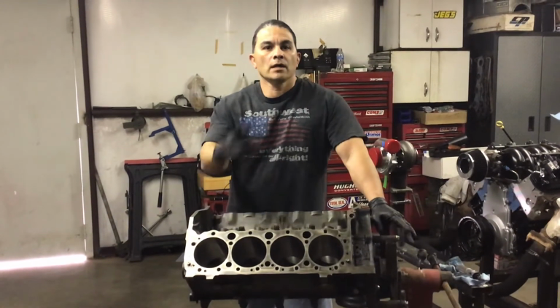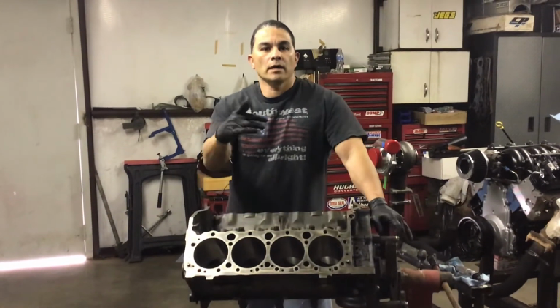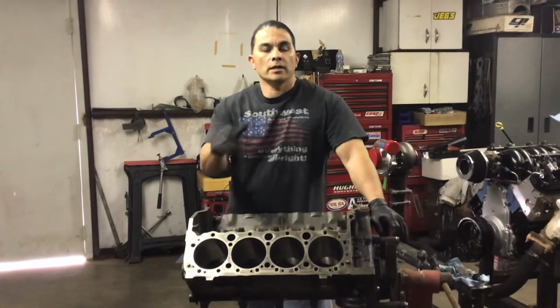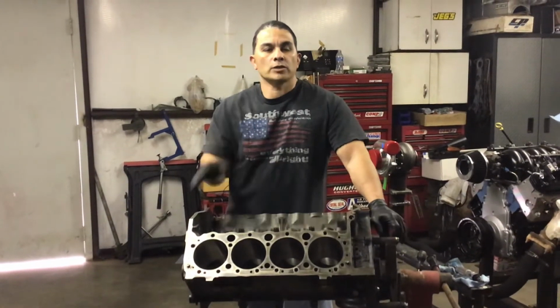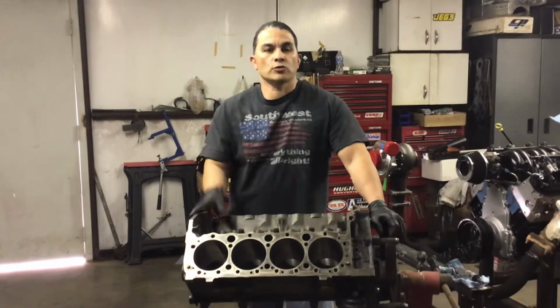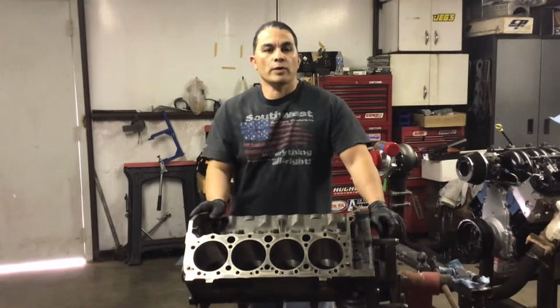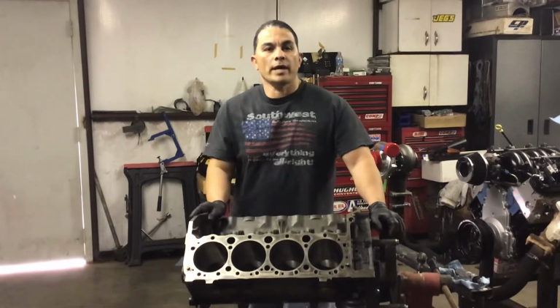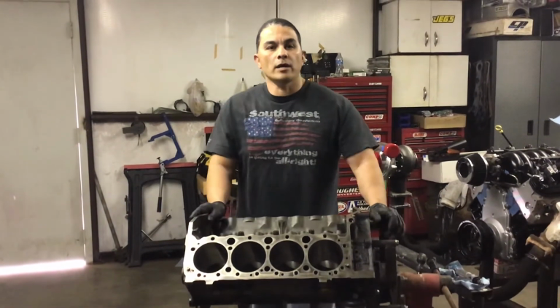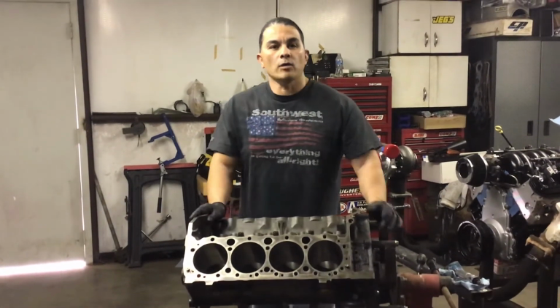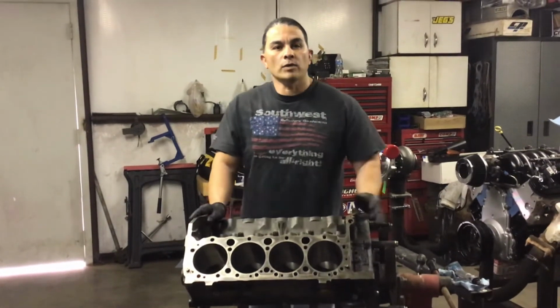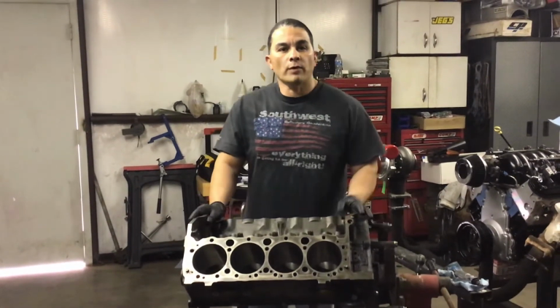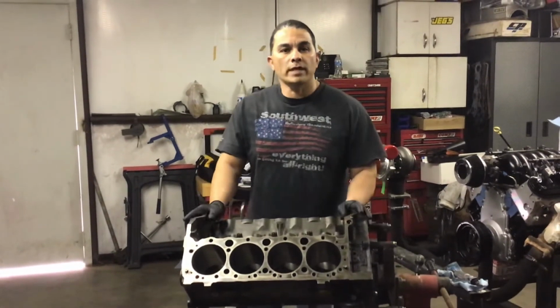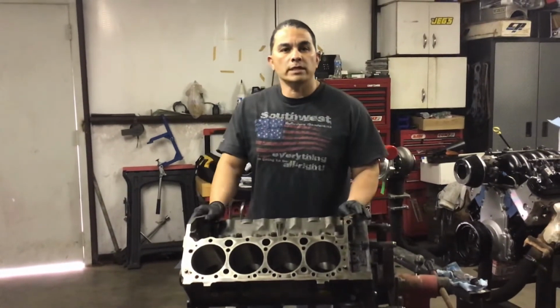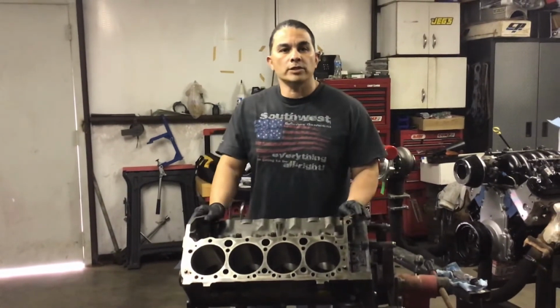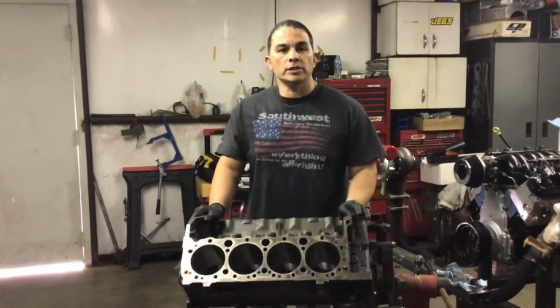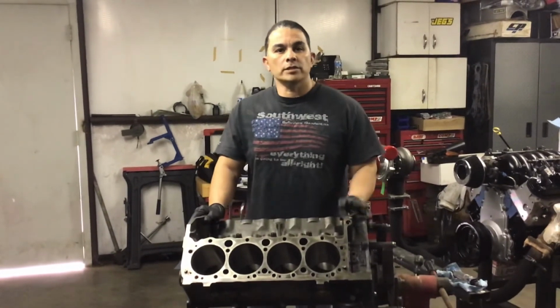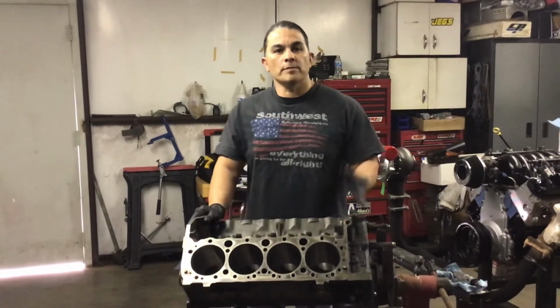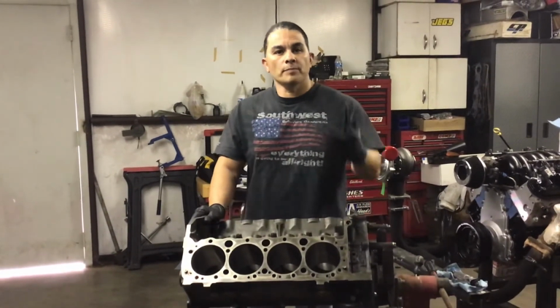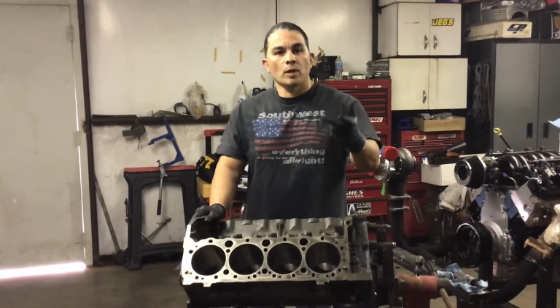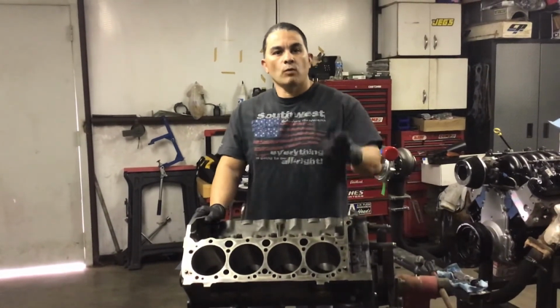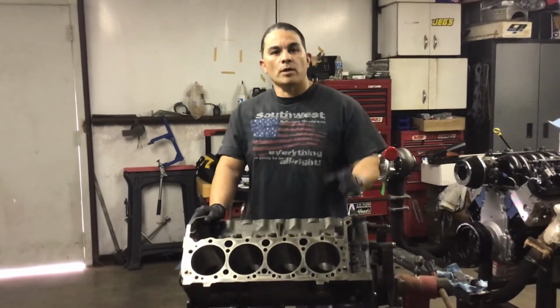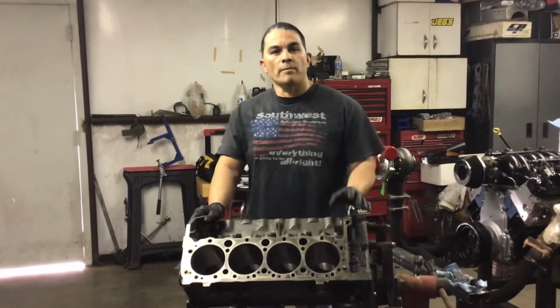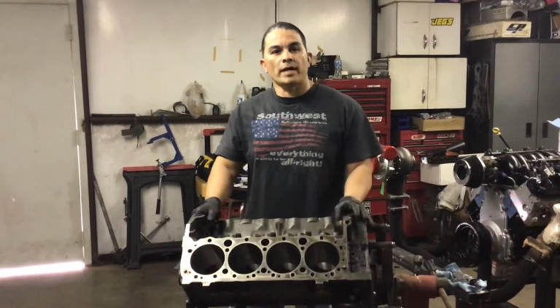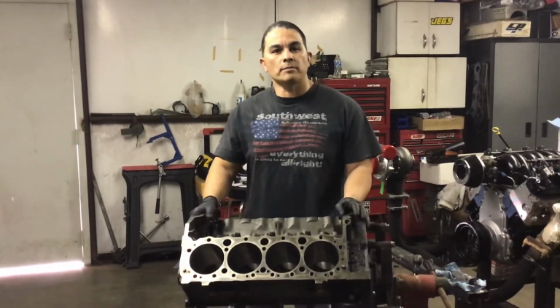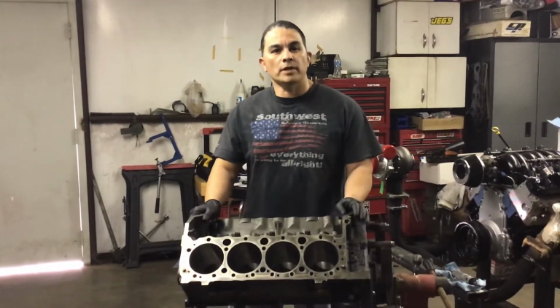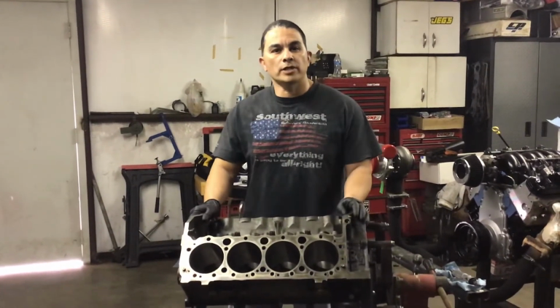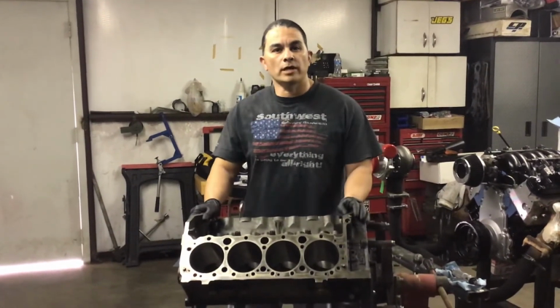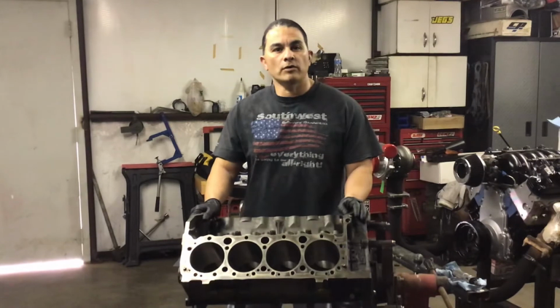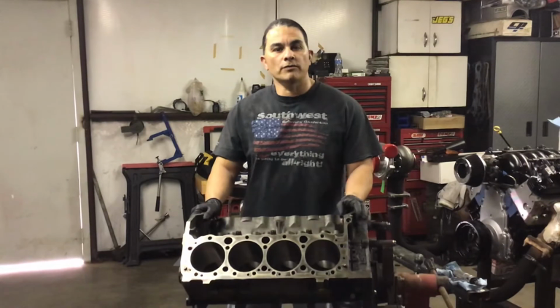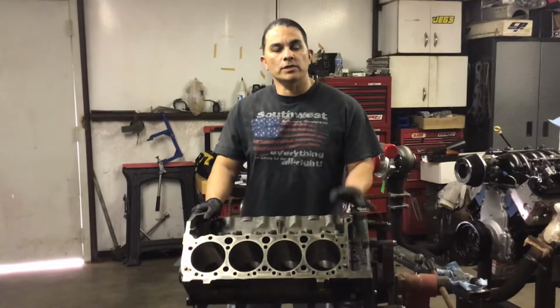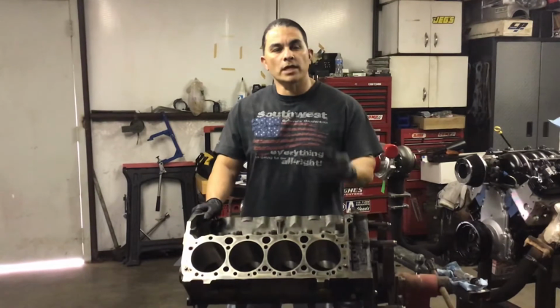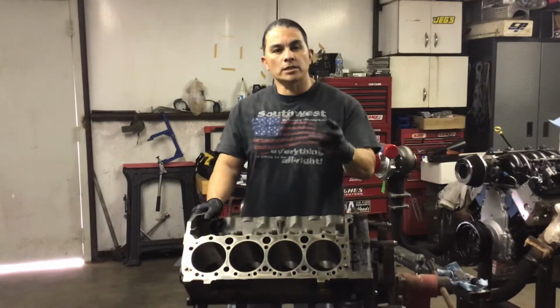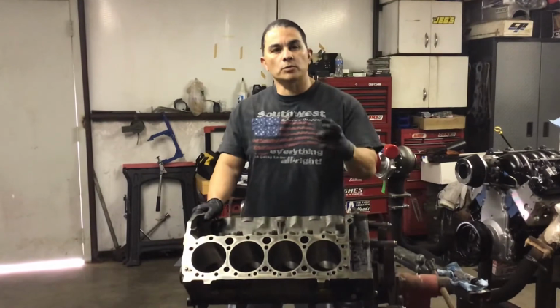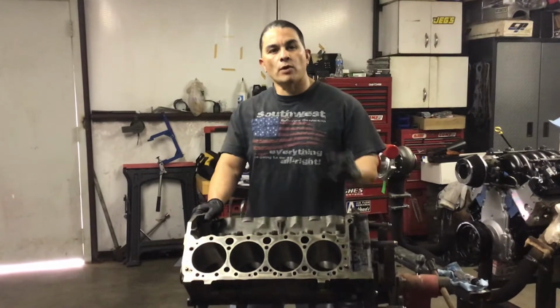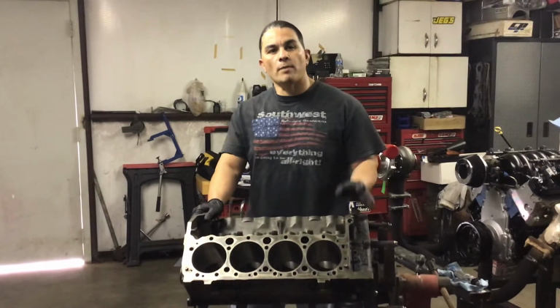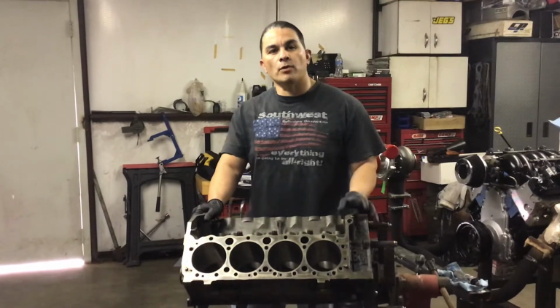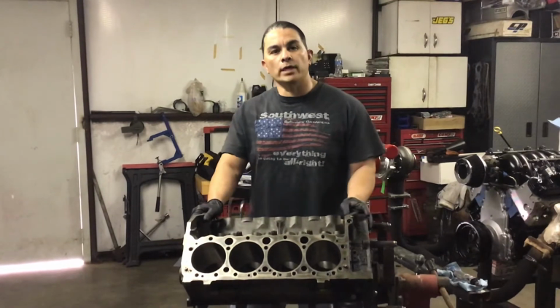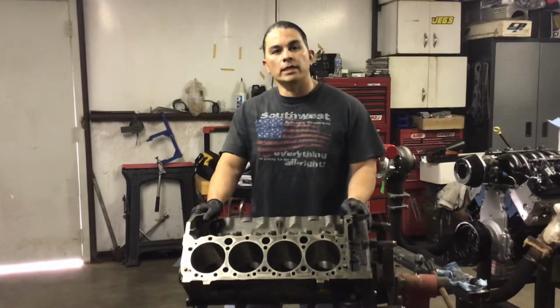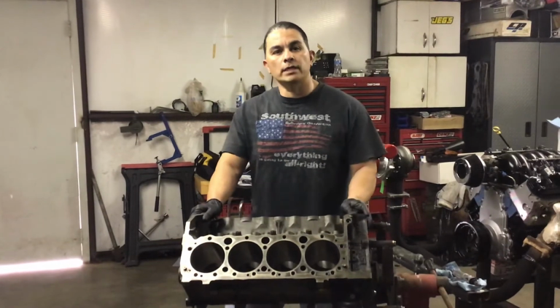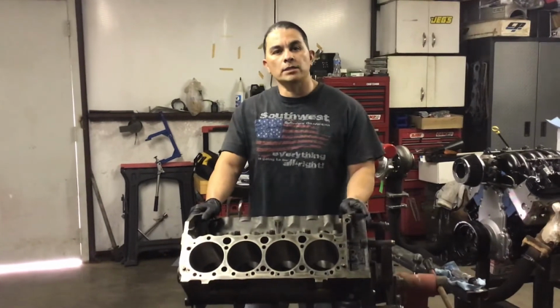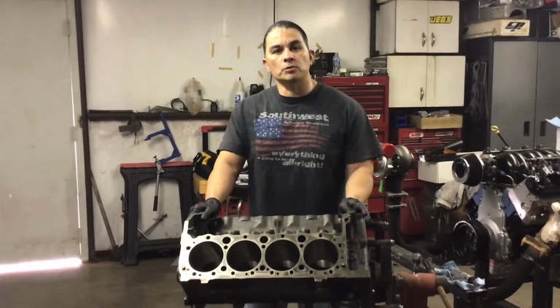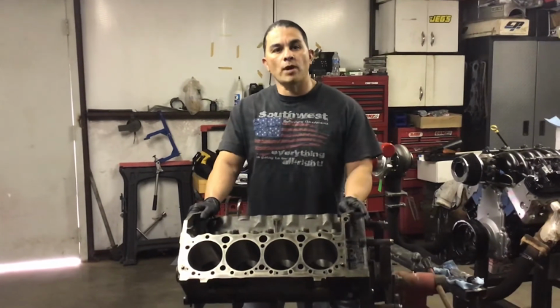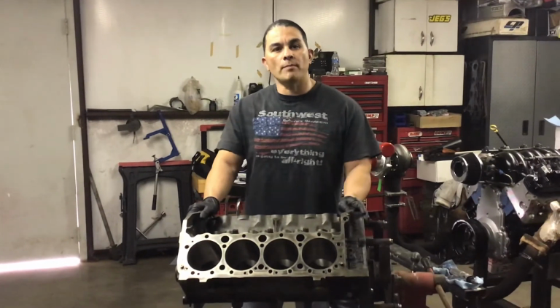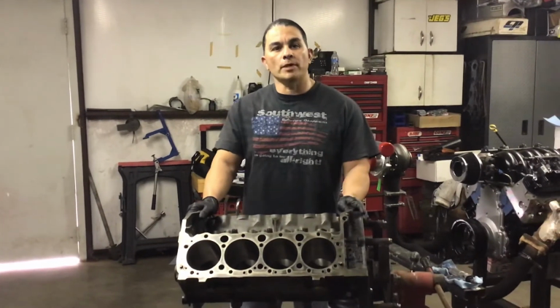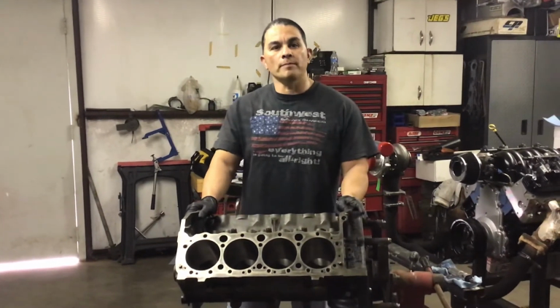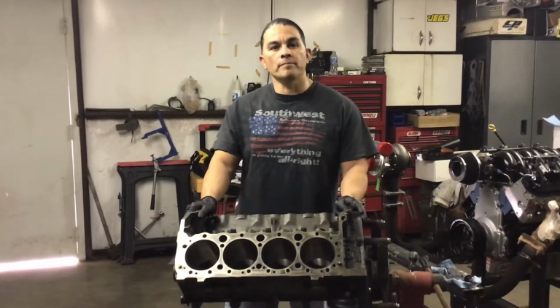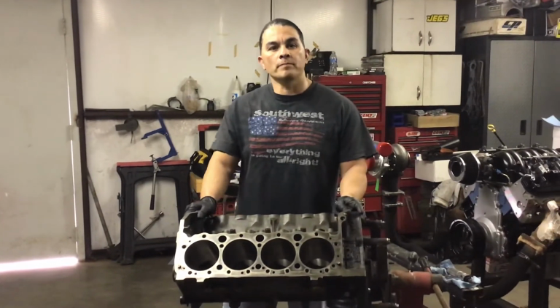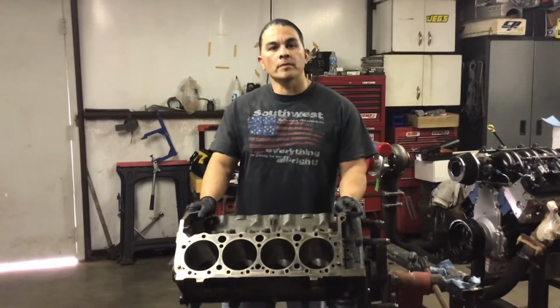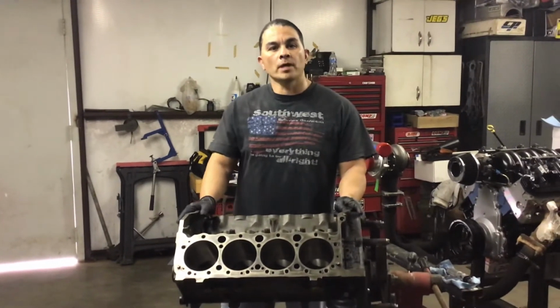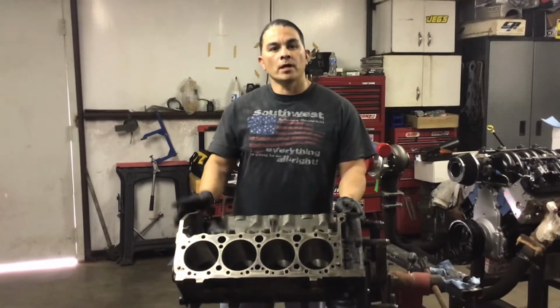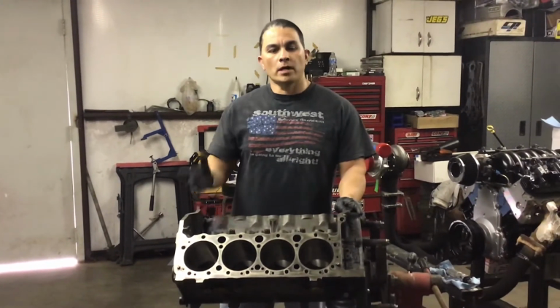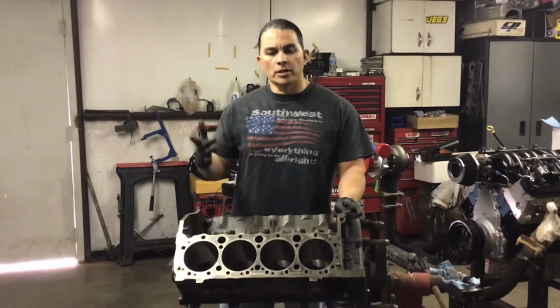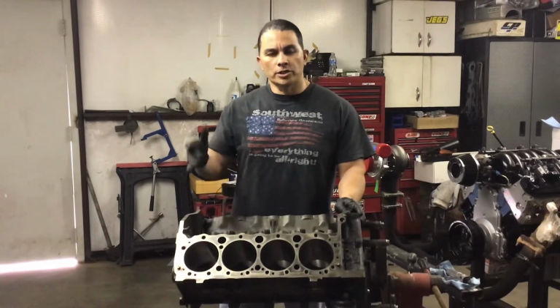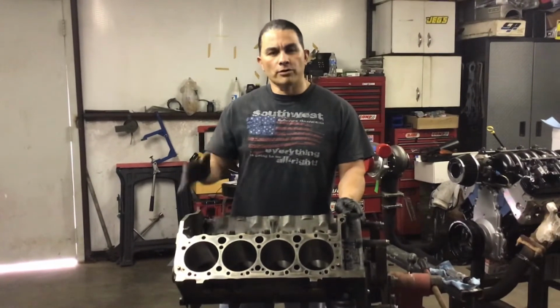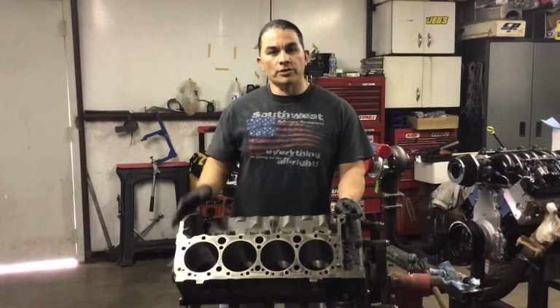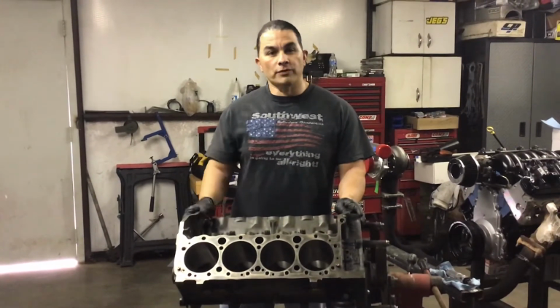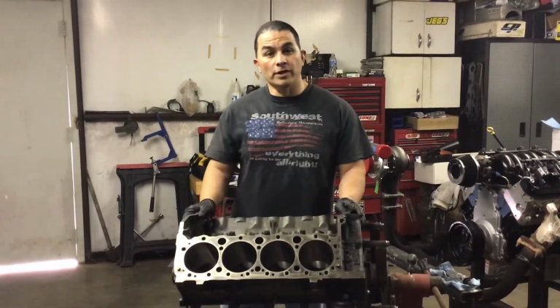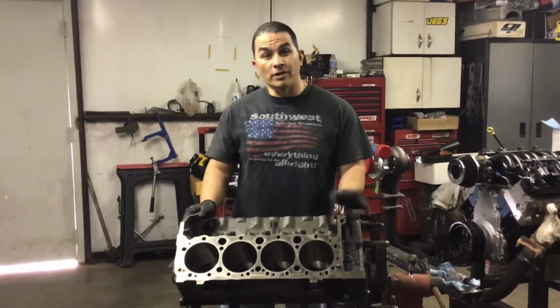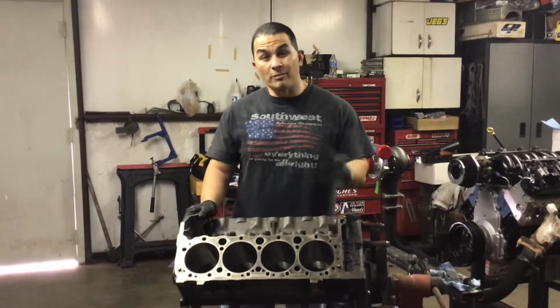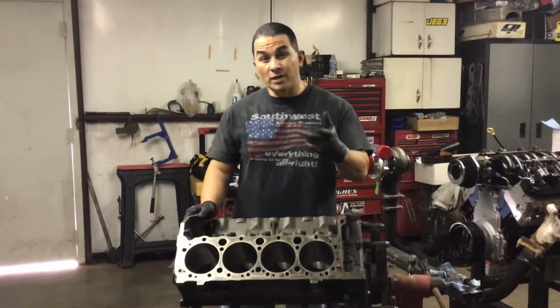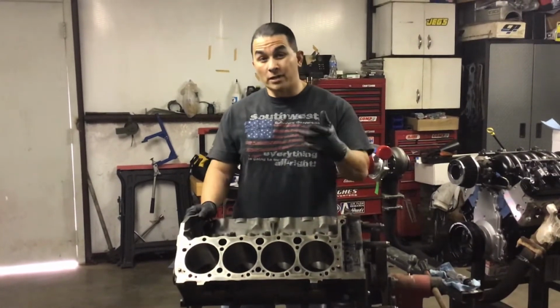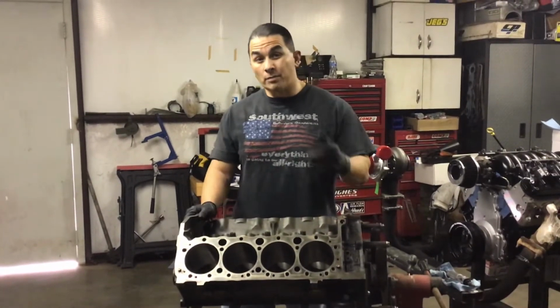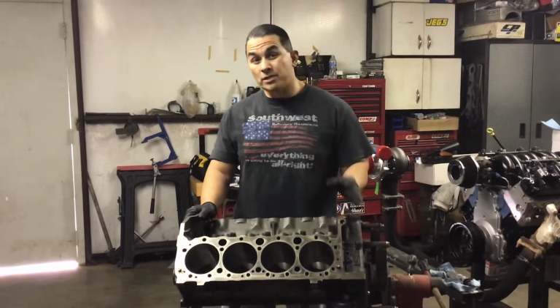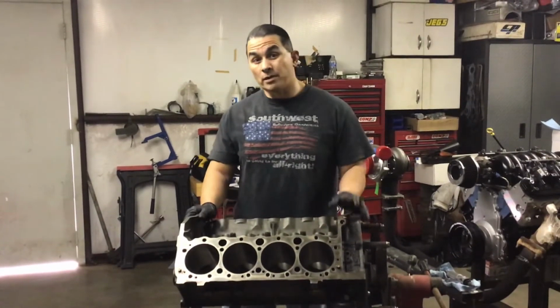This is Ray with Ray's Engines. Welcome back to my channel. If you're not a subscriber, go hit the subscribe button, share this video, and give me a thumbs up.